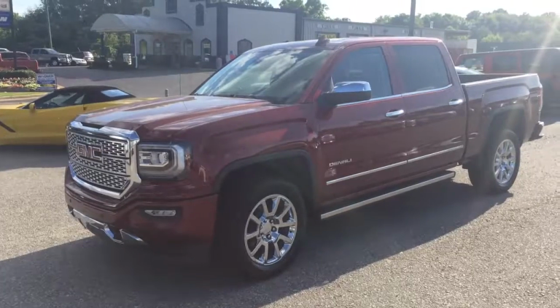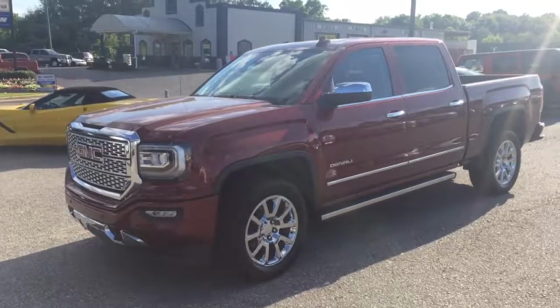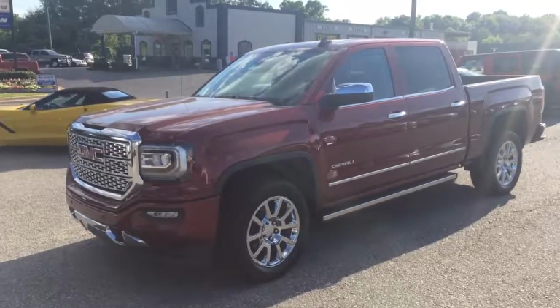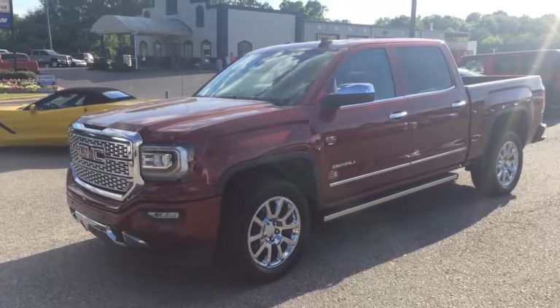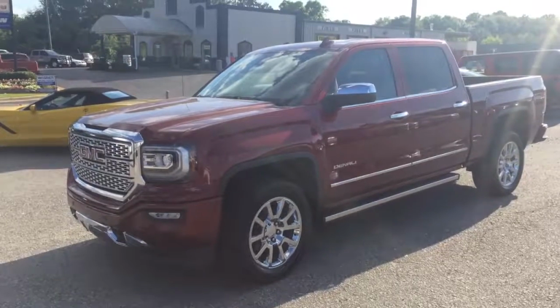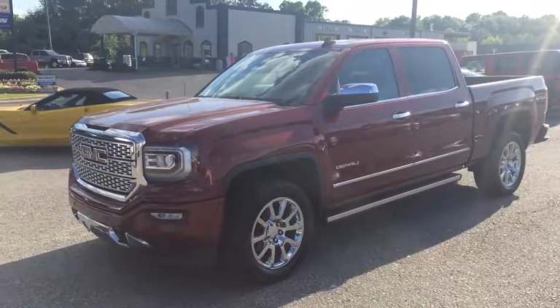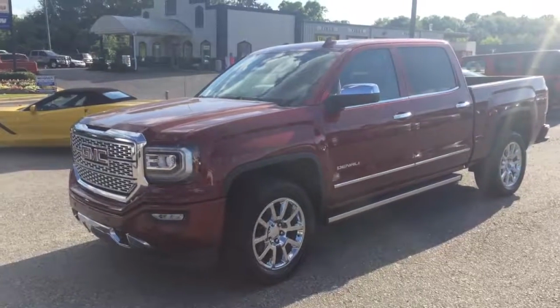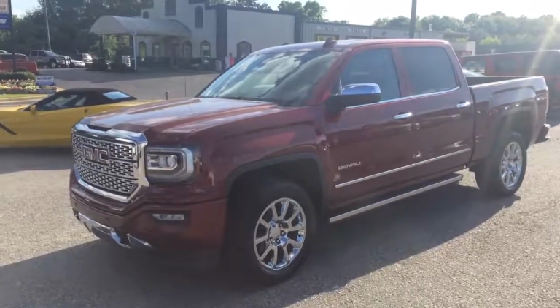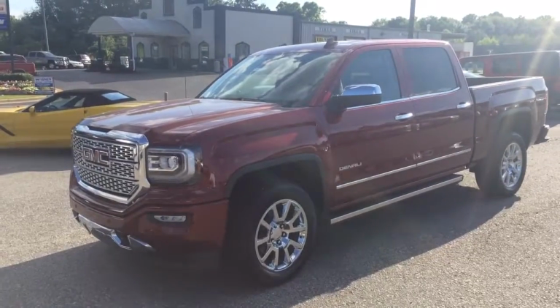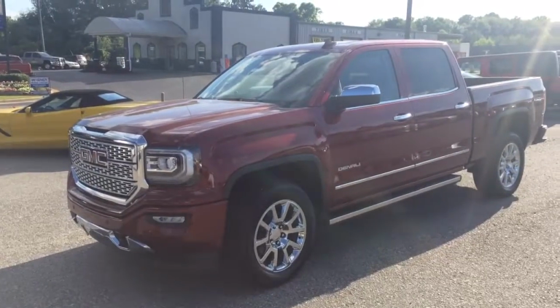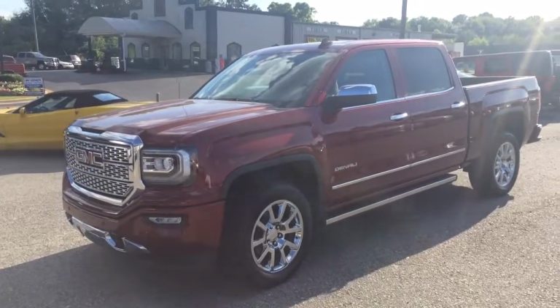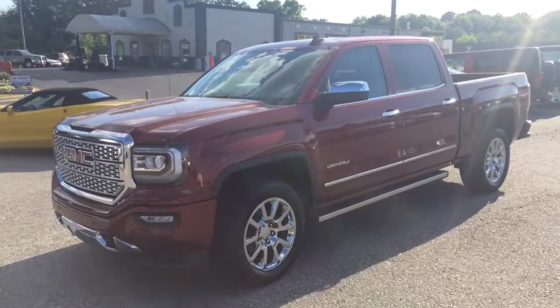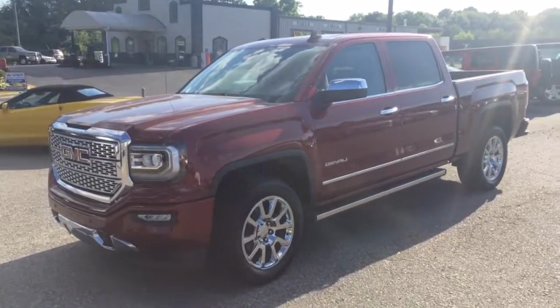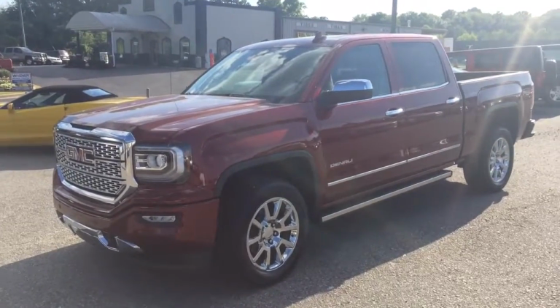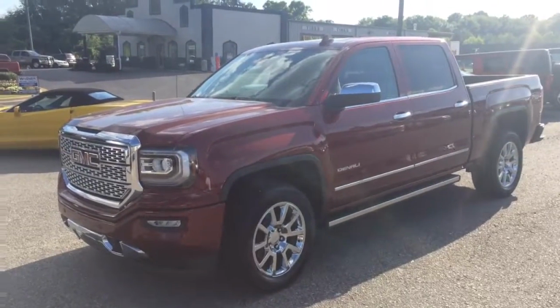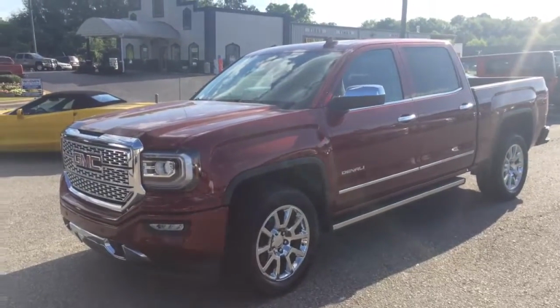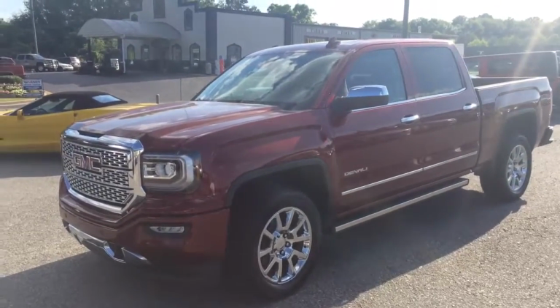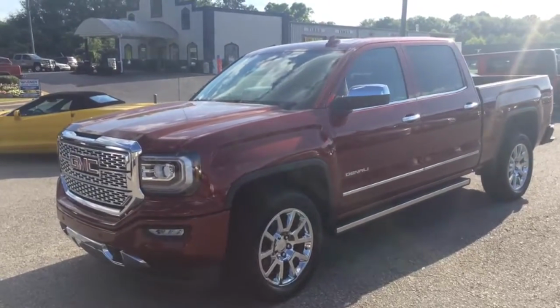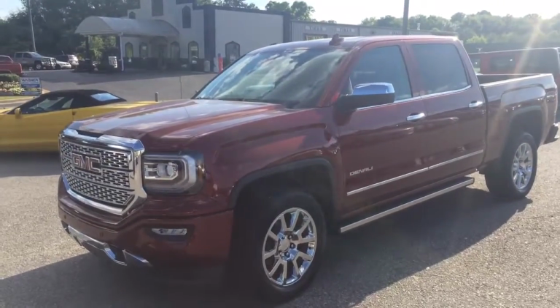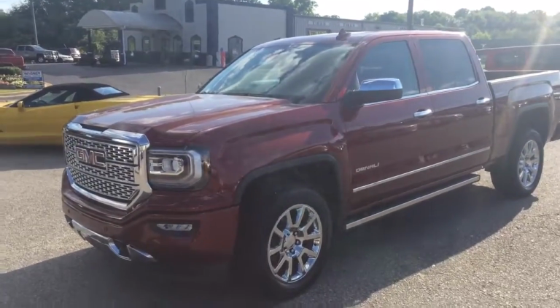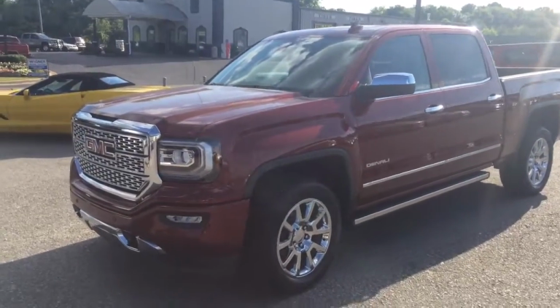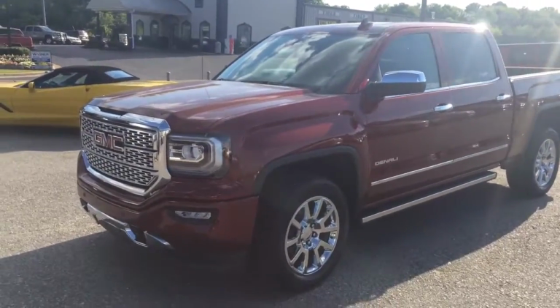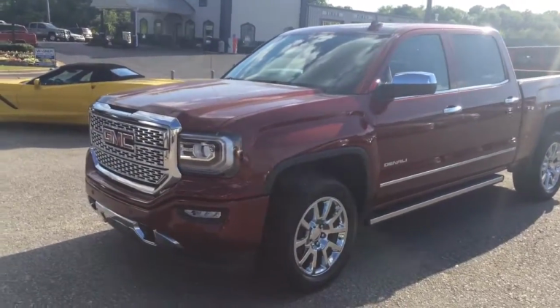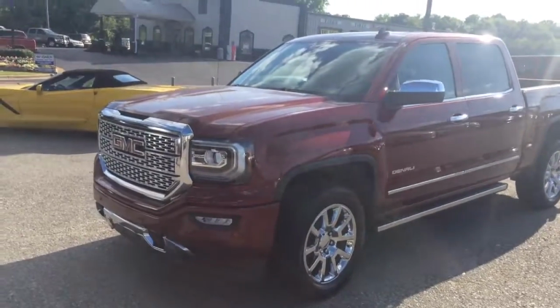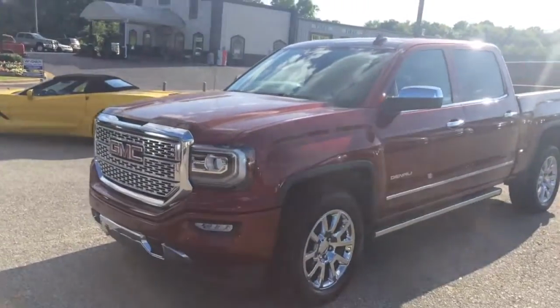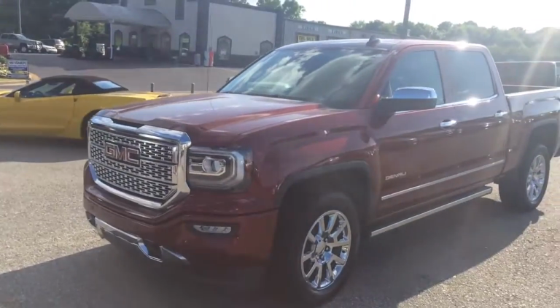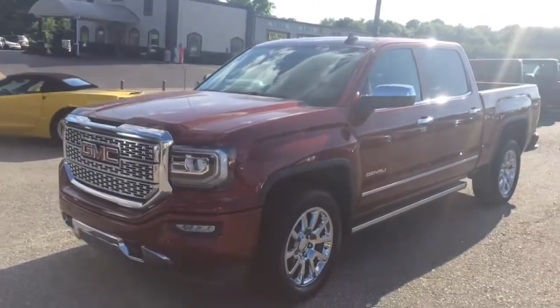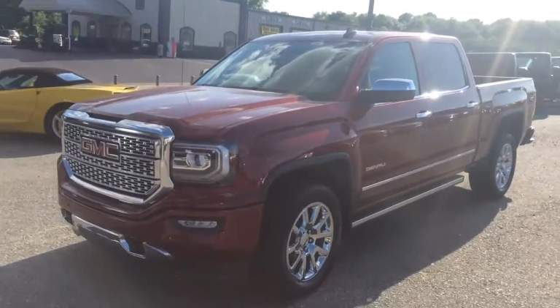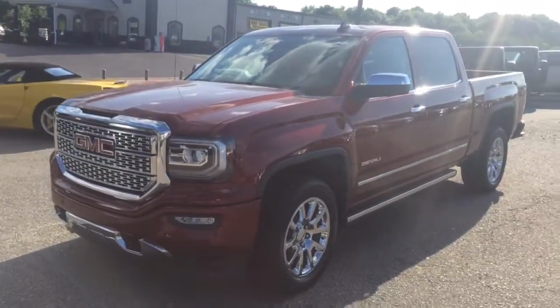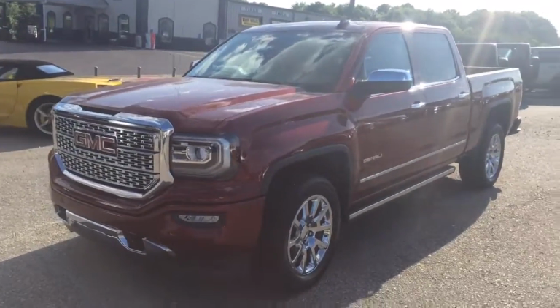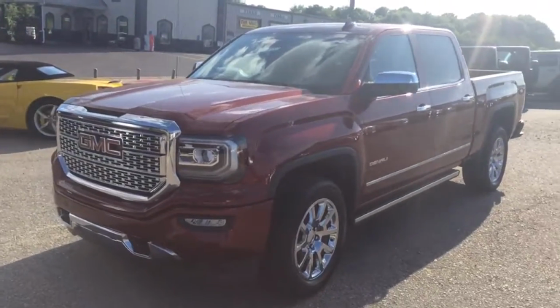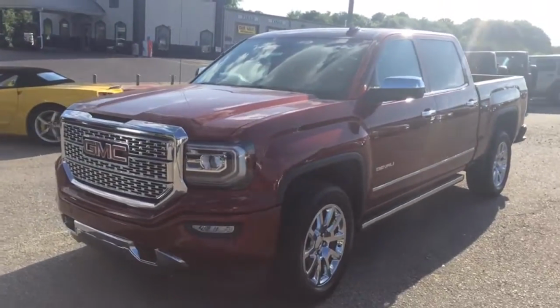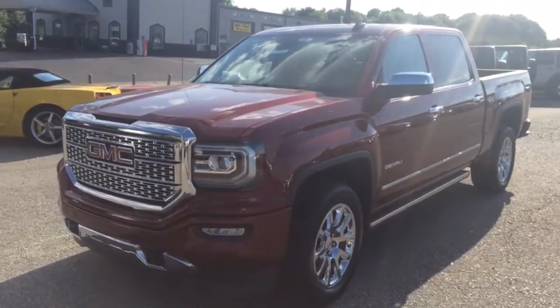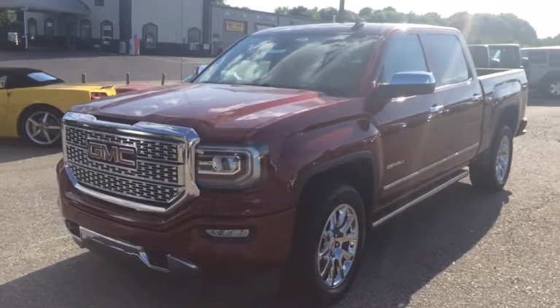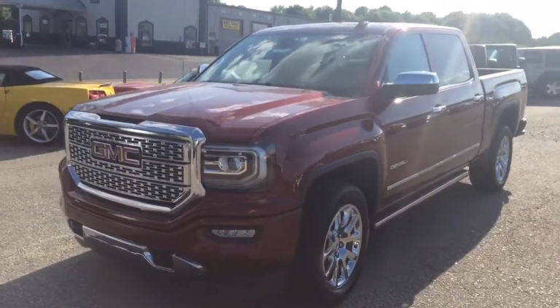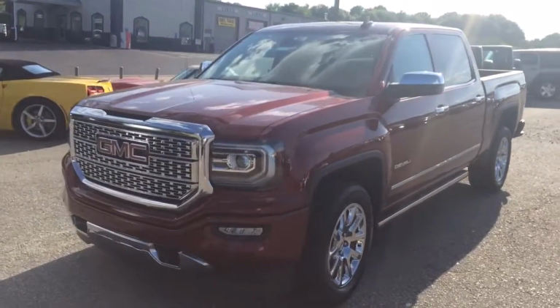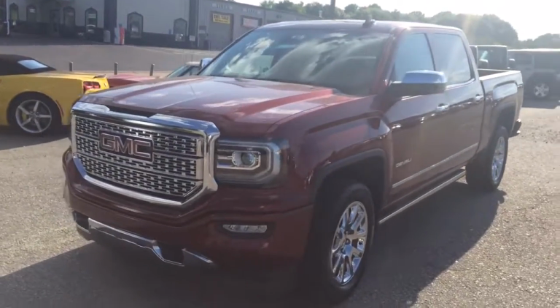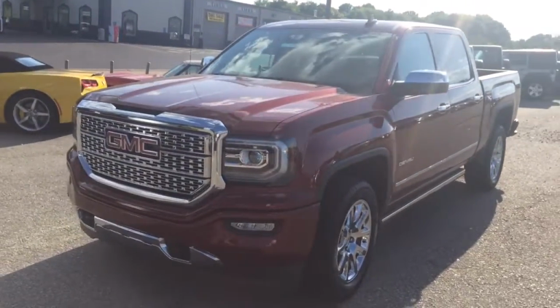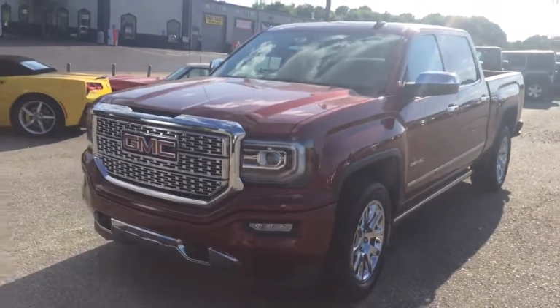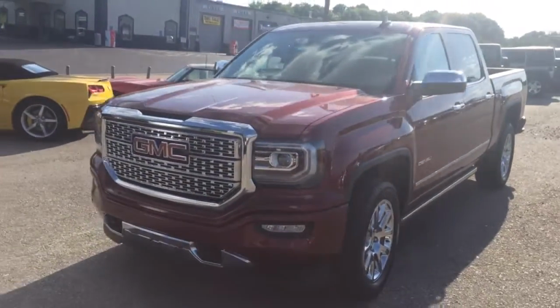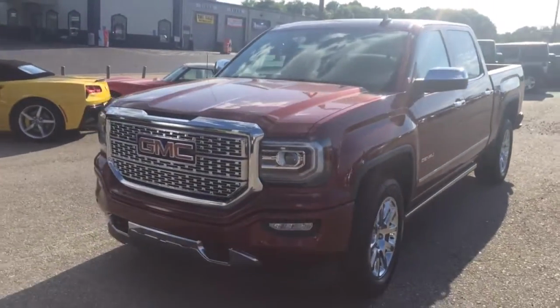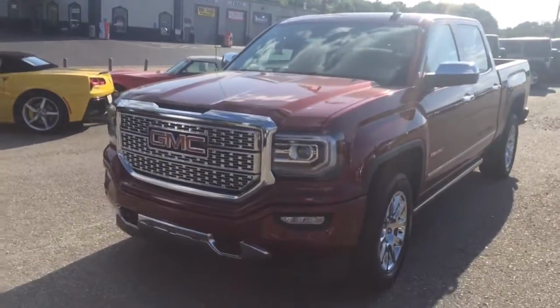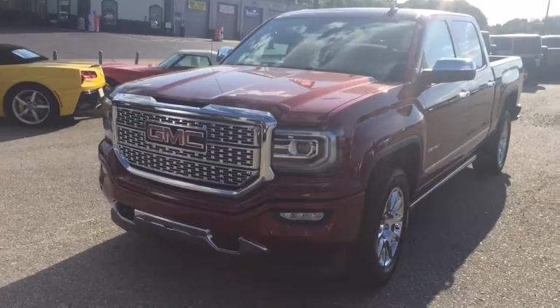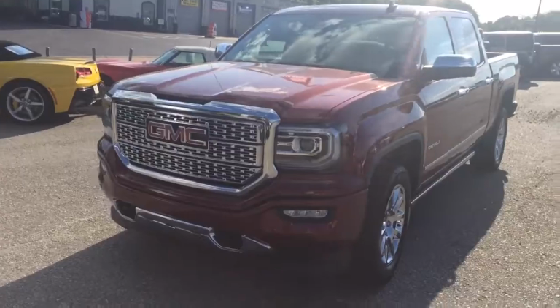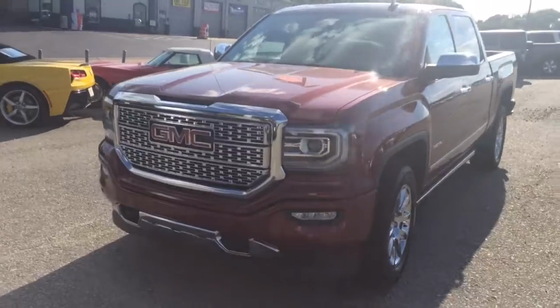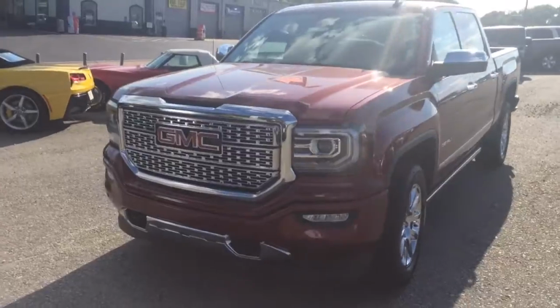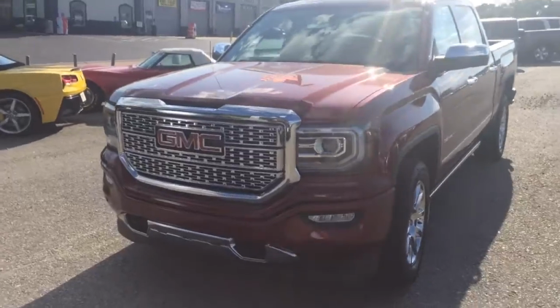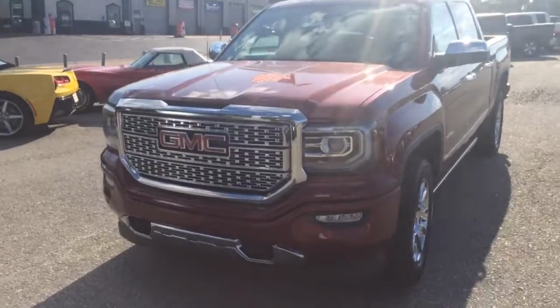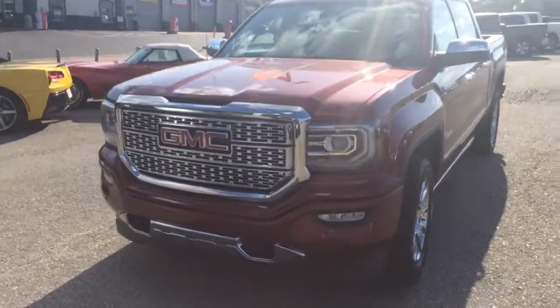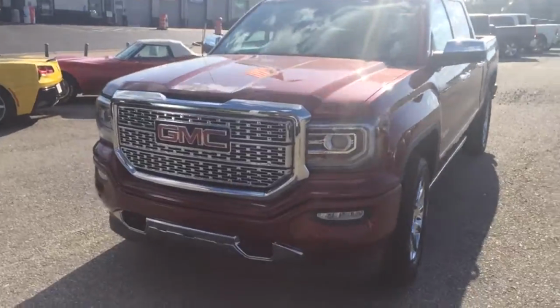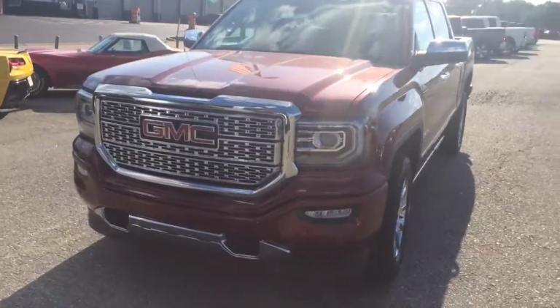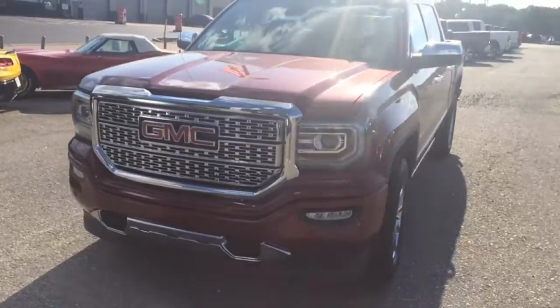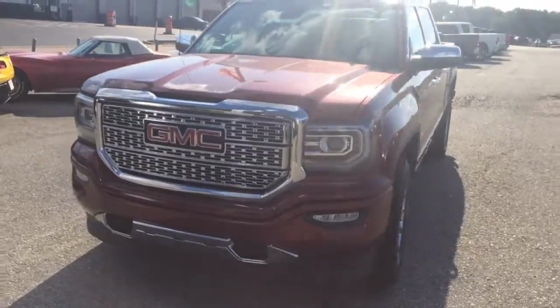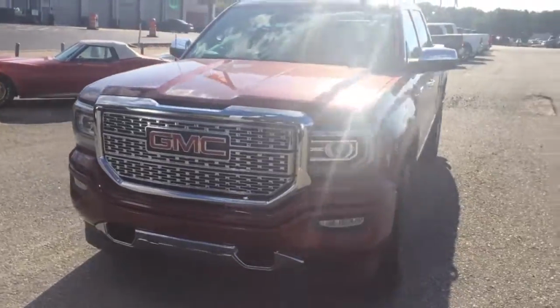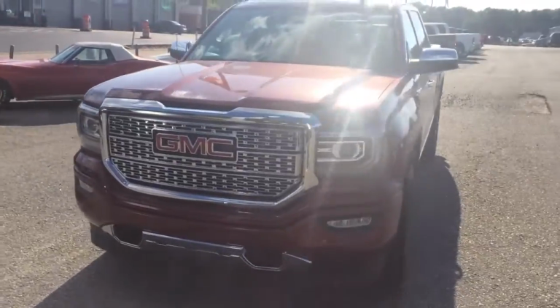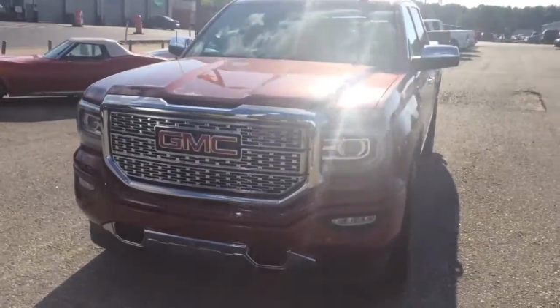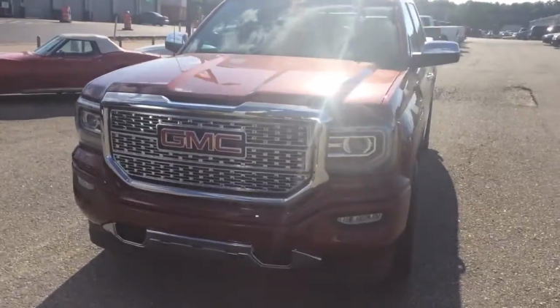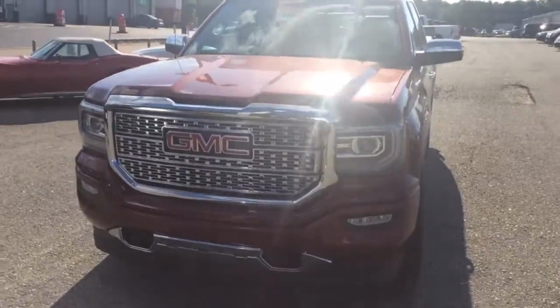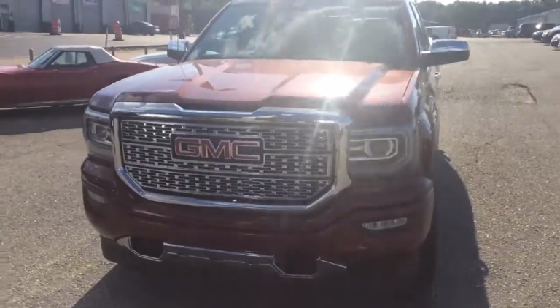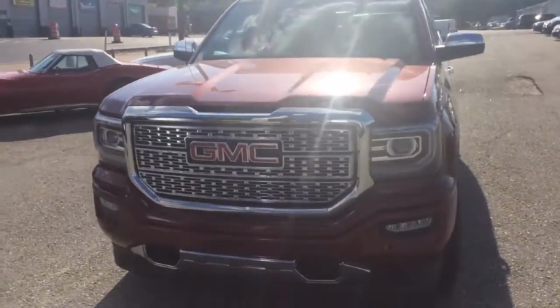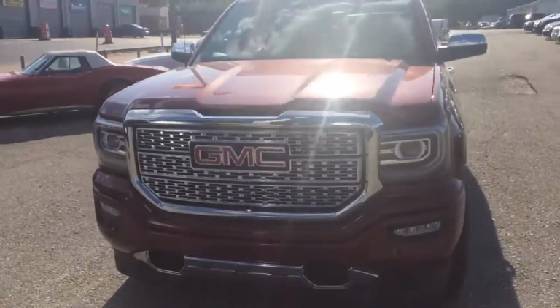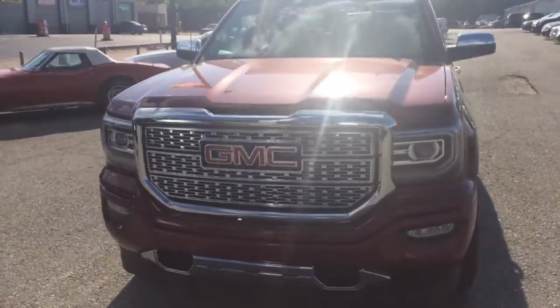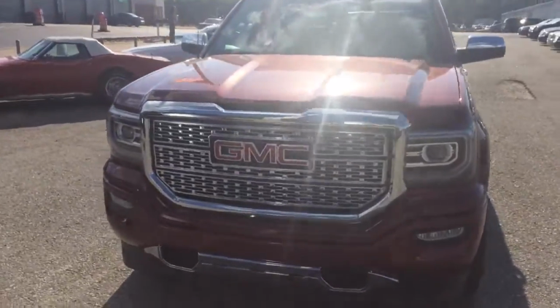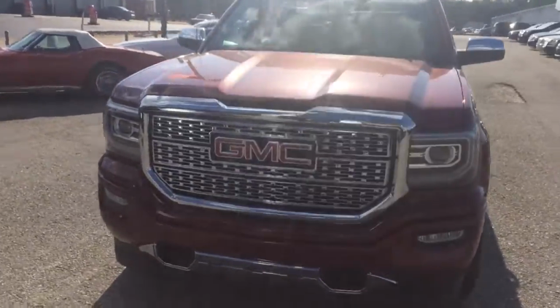Hey Dan, this is Brandon Rutherford at Jimmy Britt Chevy. I'm gonna give you a quick walk around of the GMC Denali truck you inquired about.